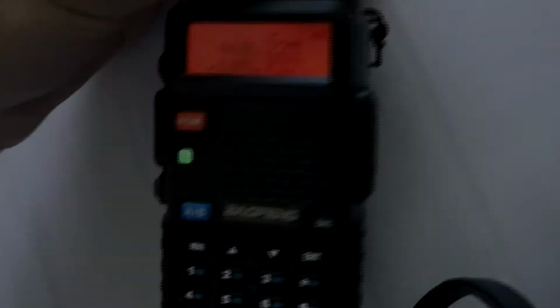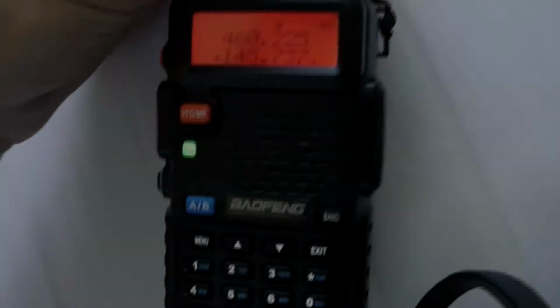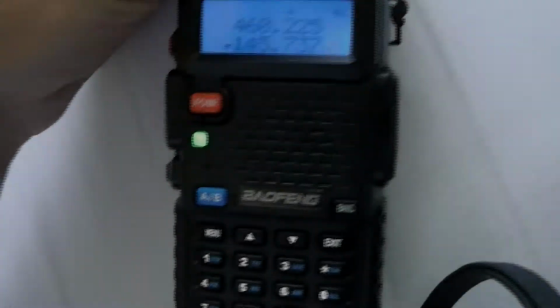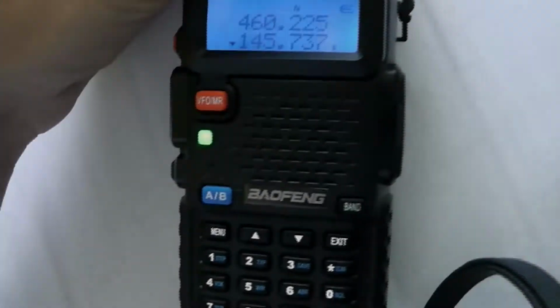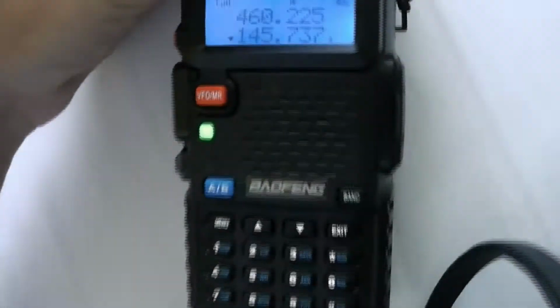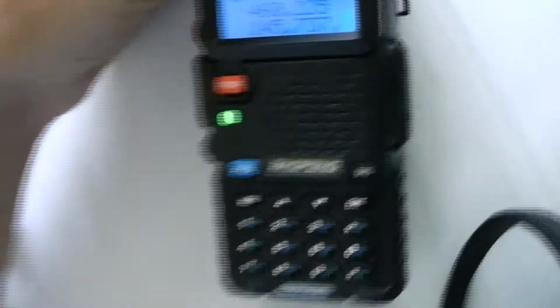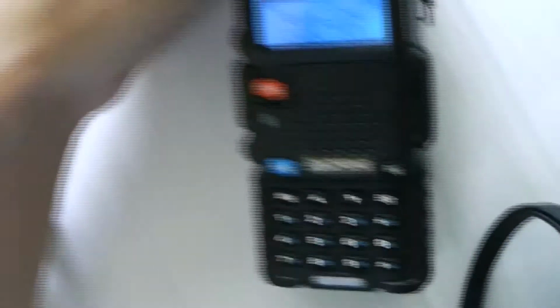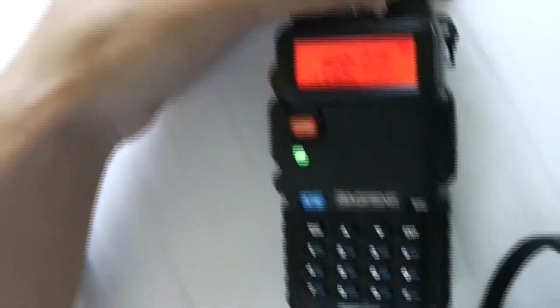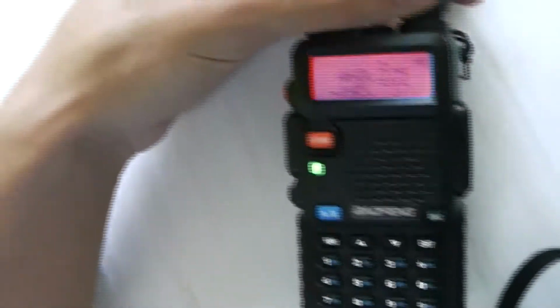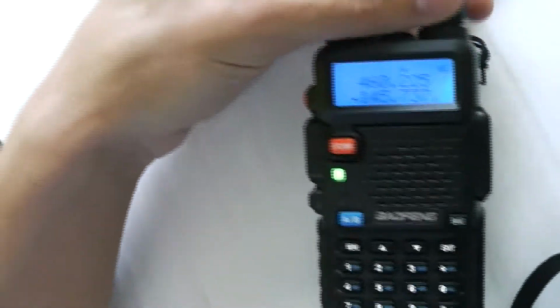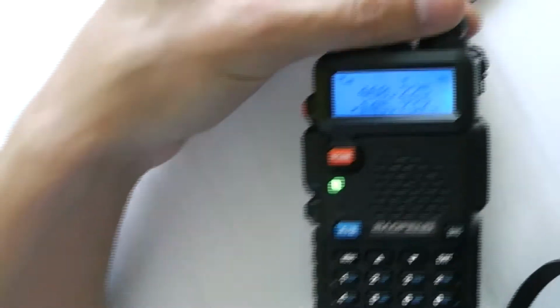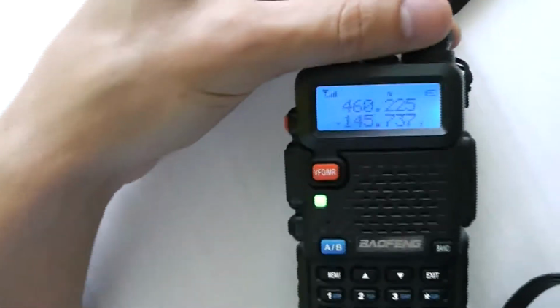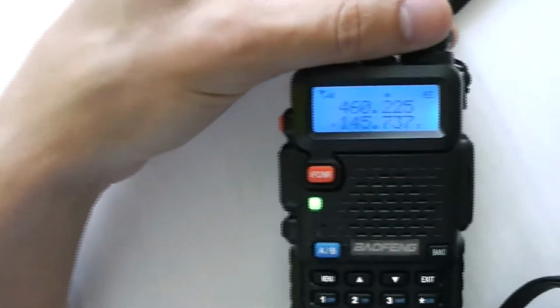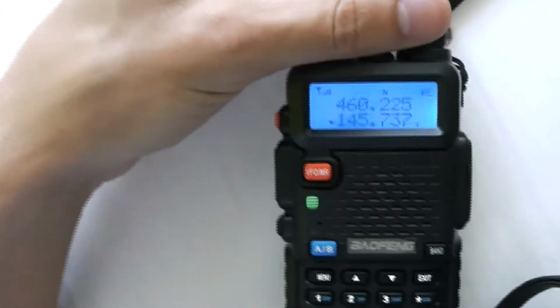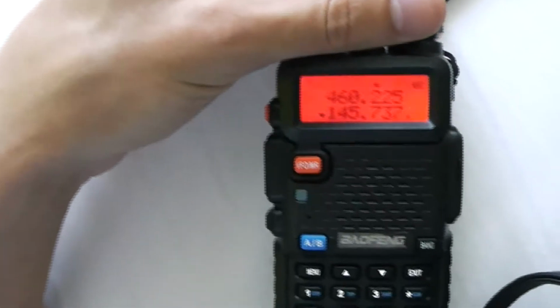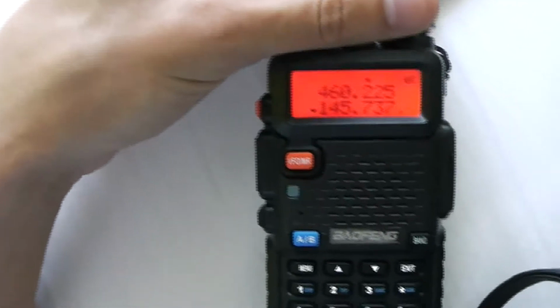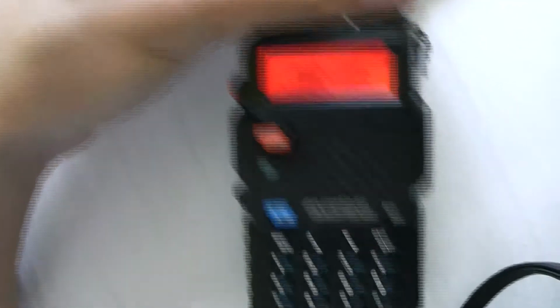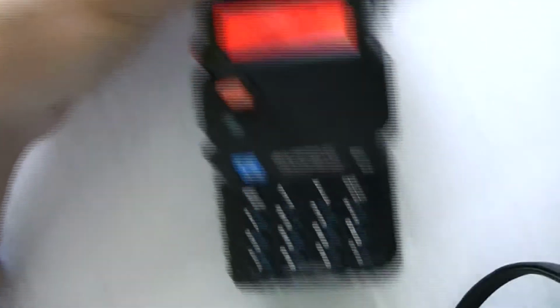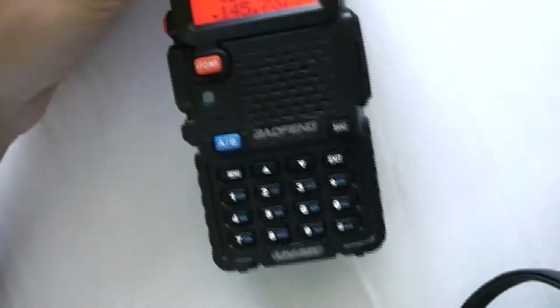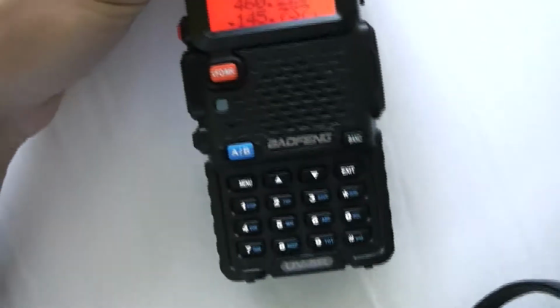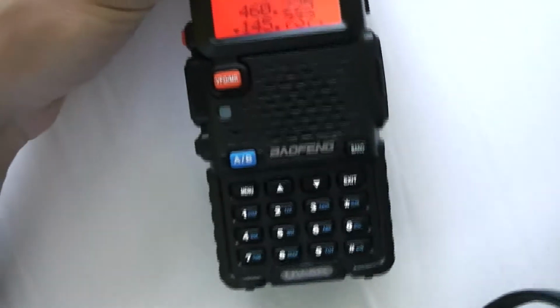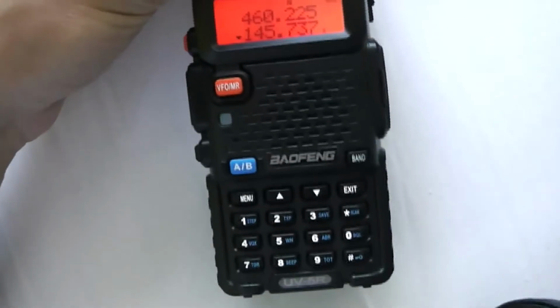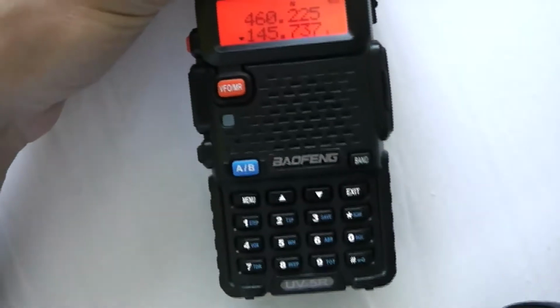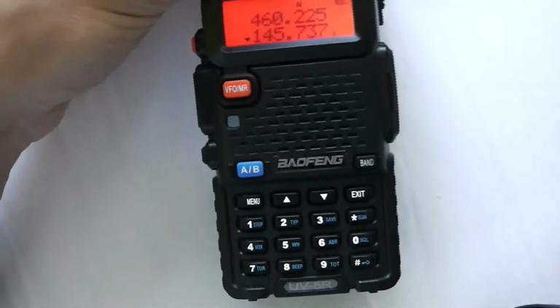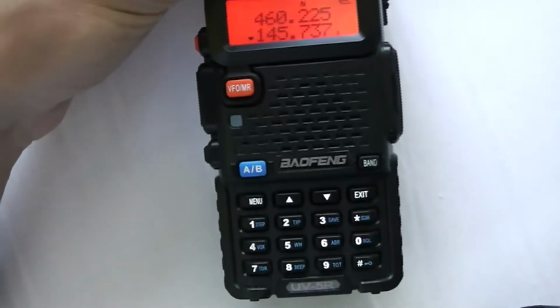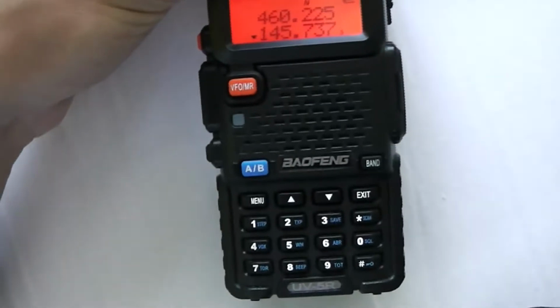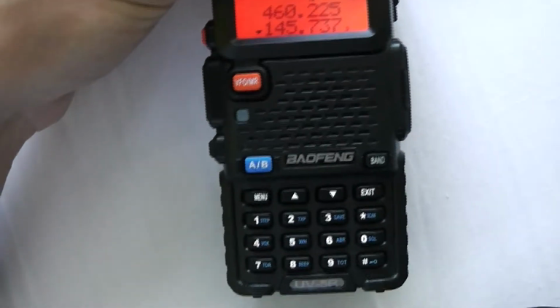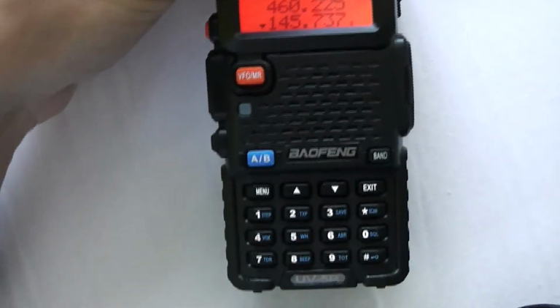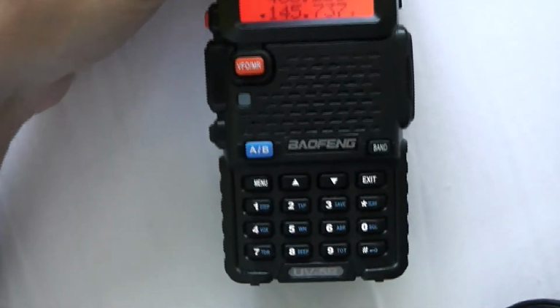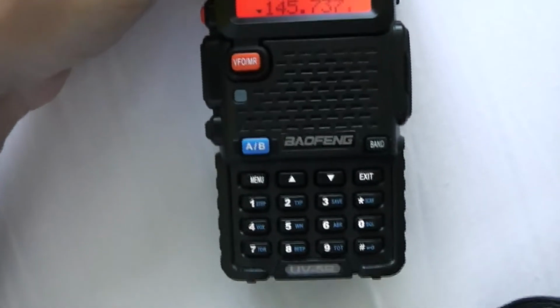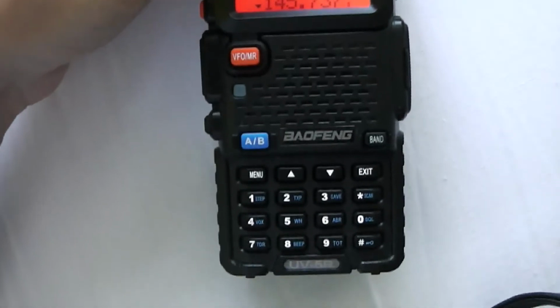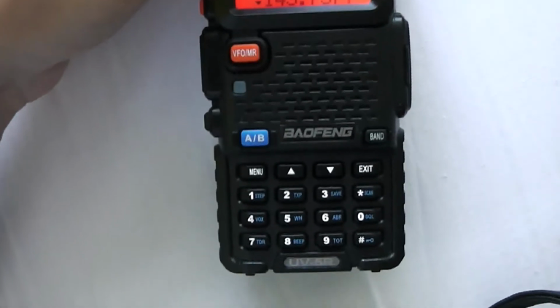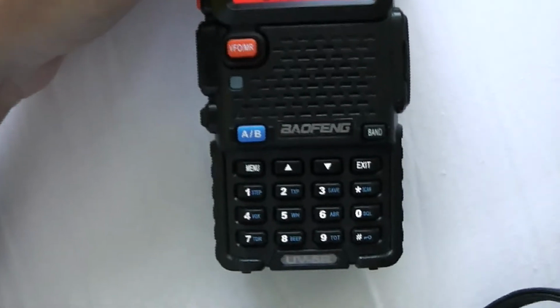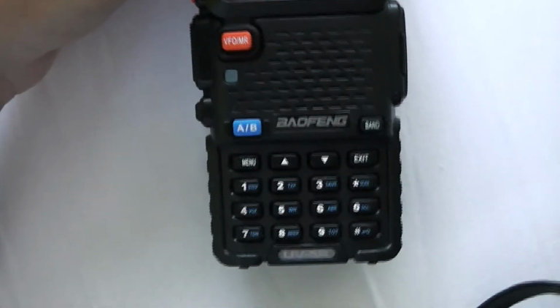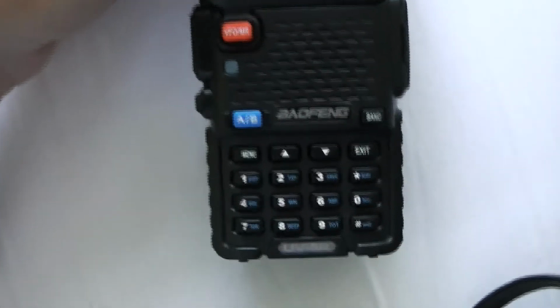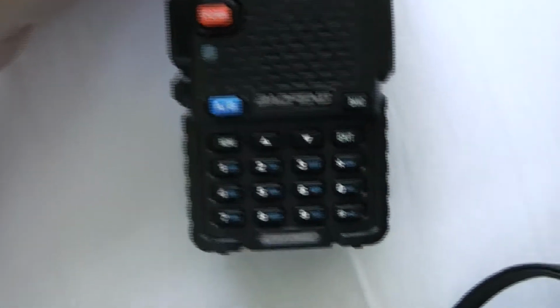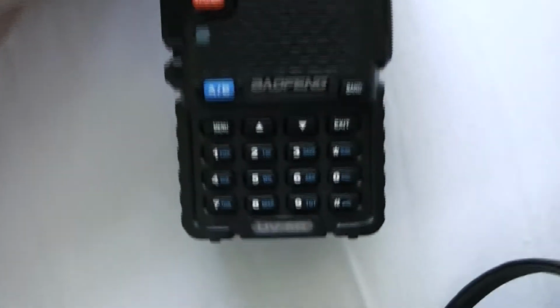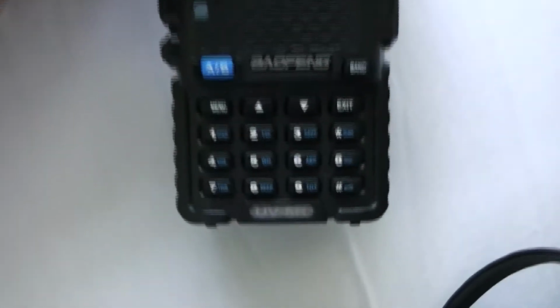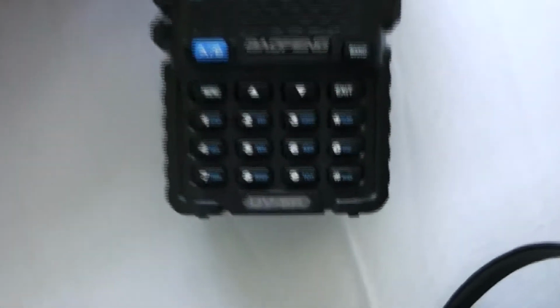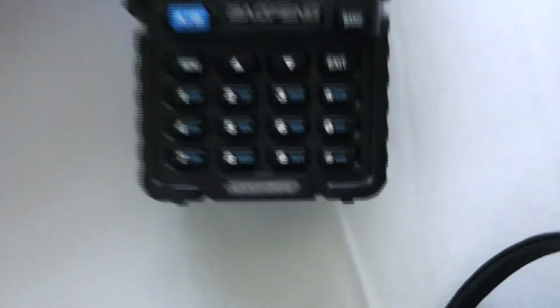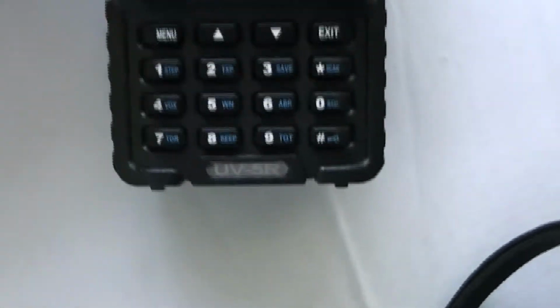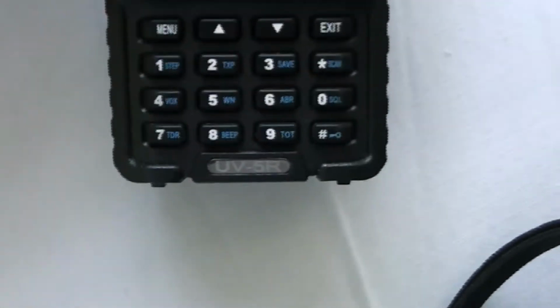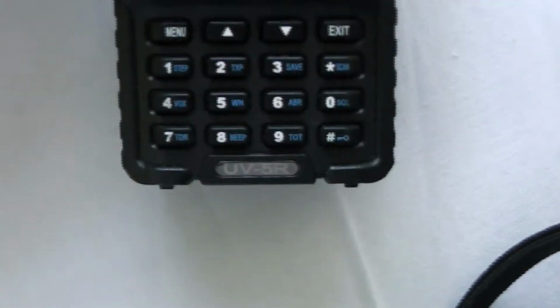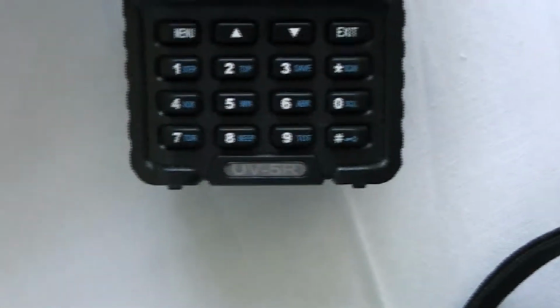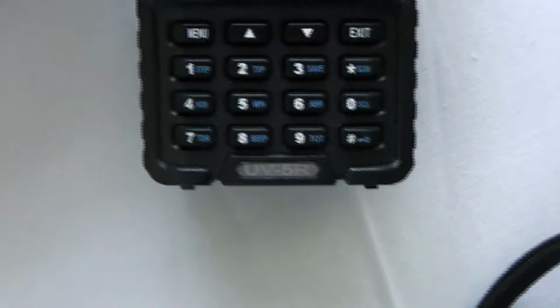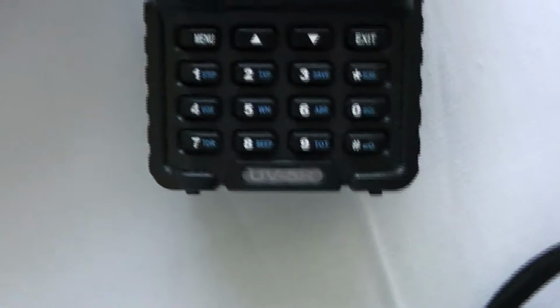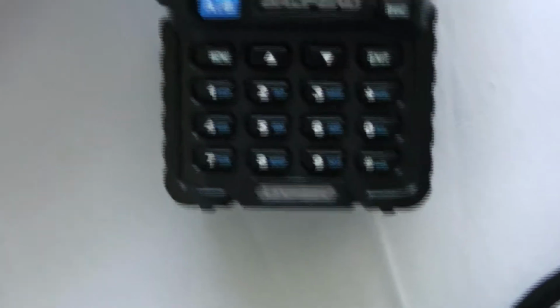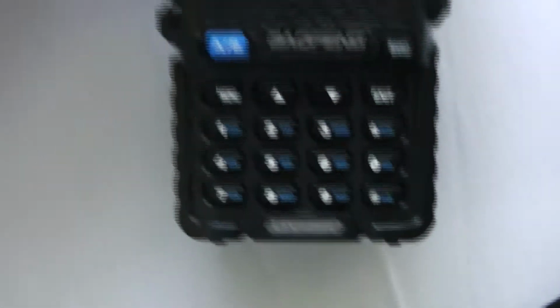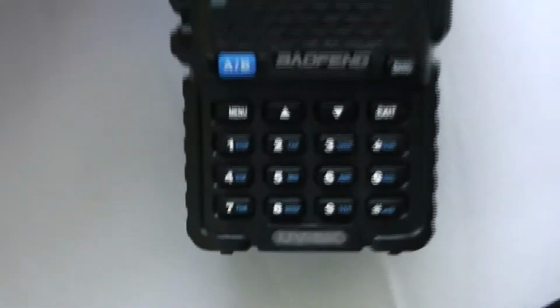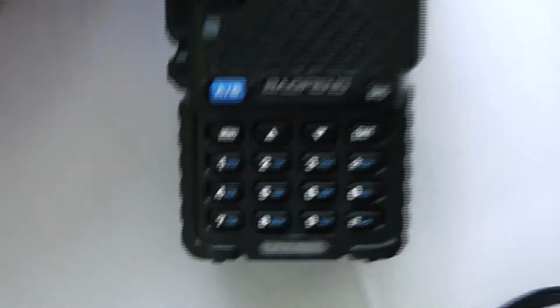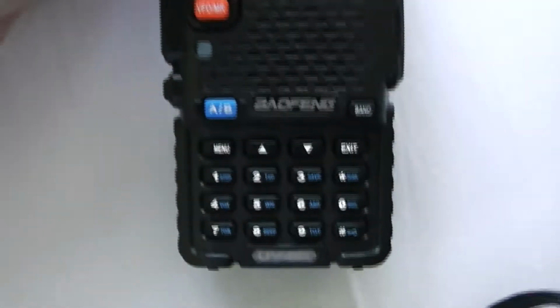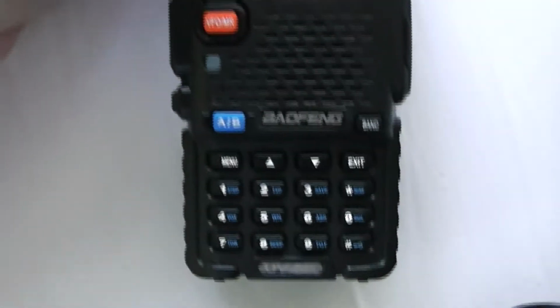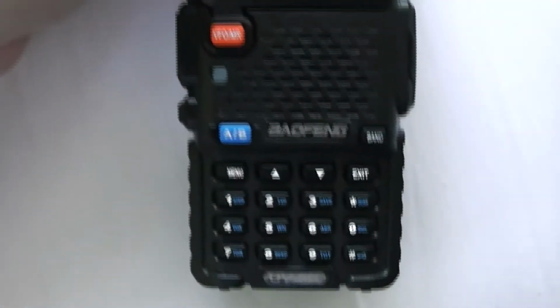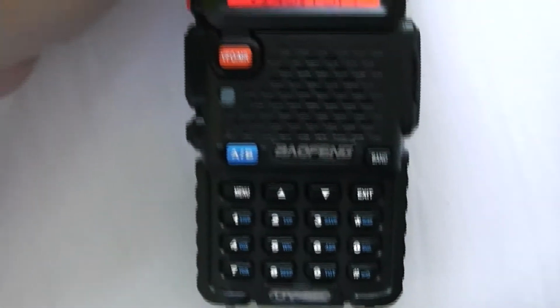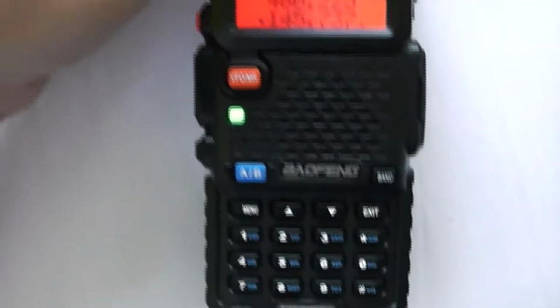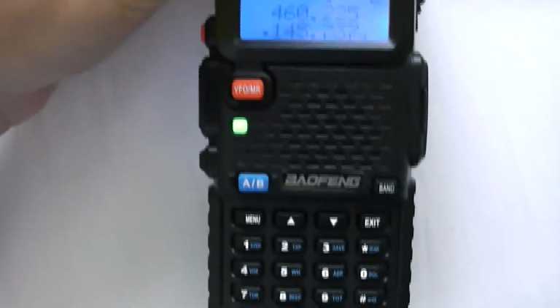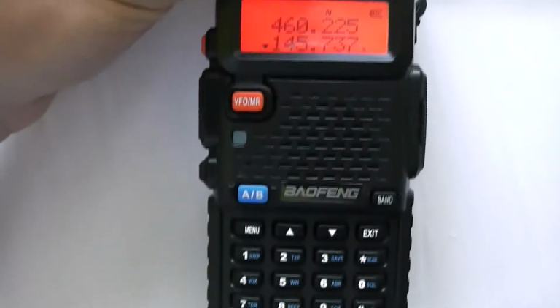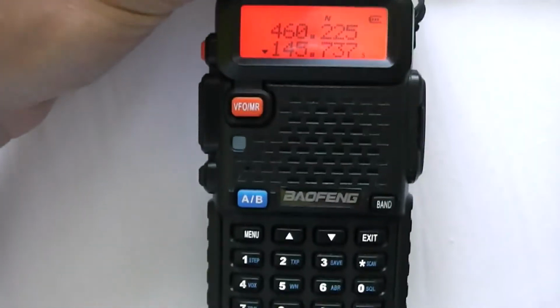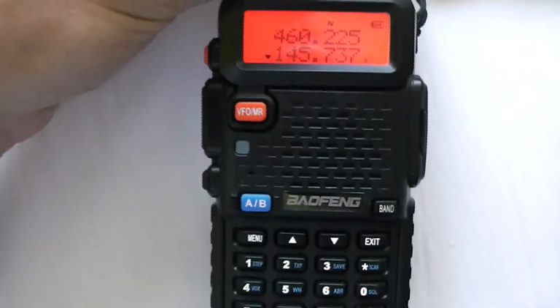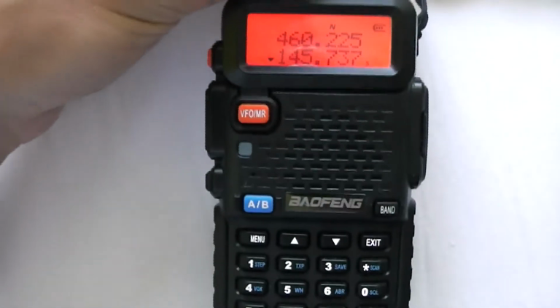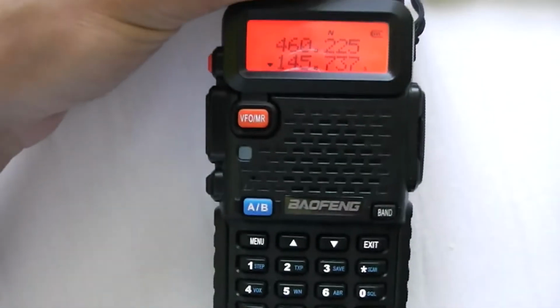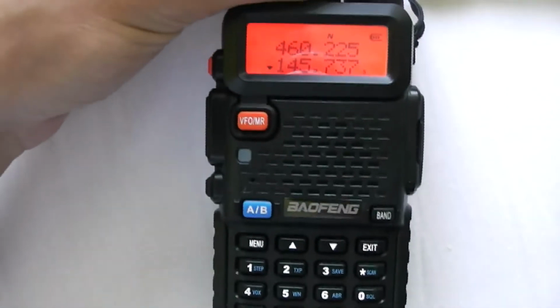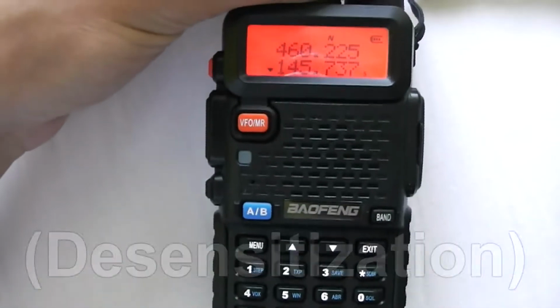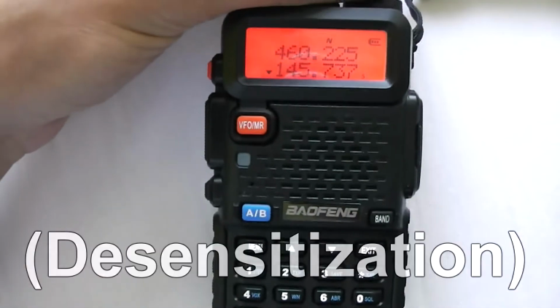I just wanted to show you this — this is the Baofeng UV5R, and this is how bad it is with overload.